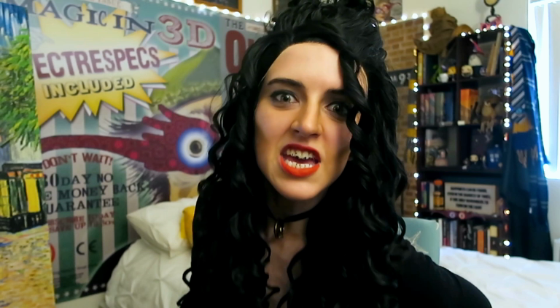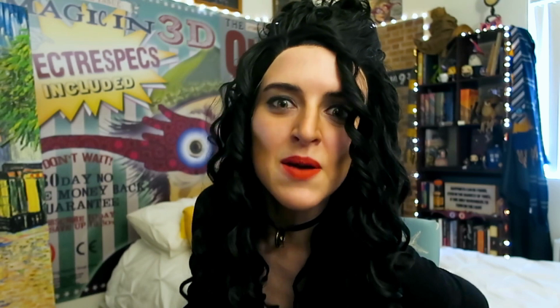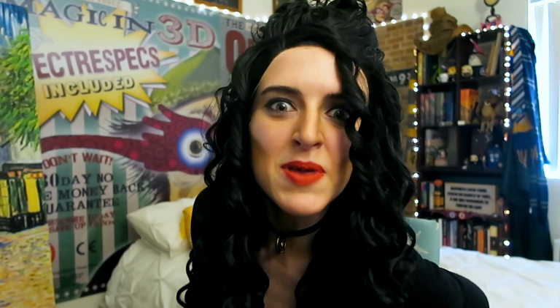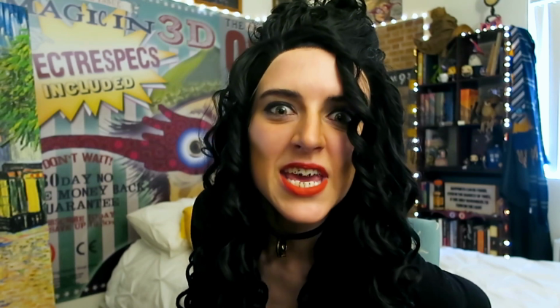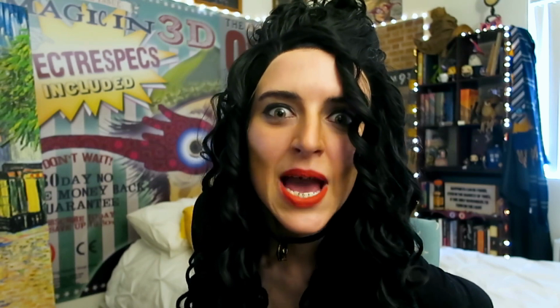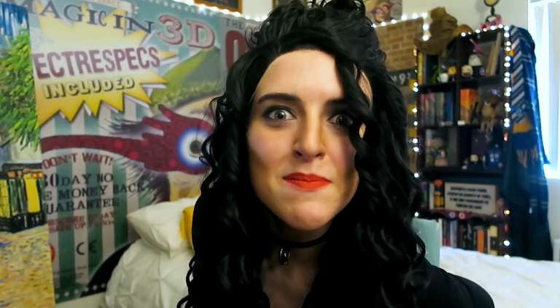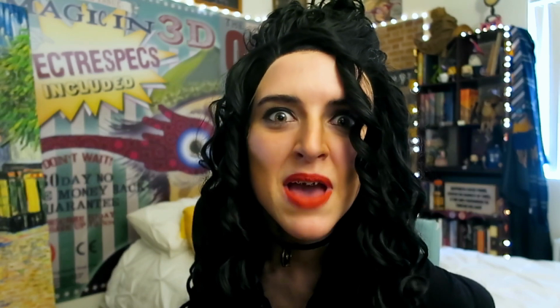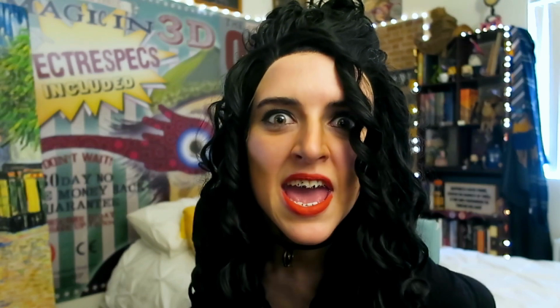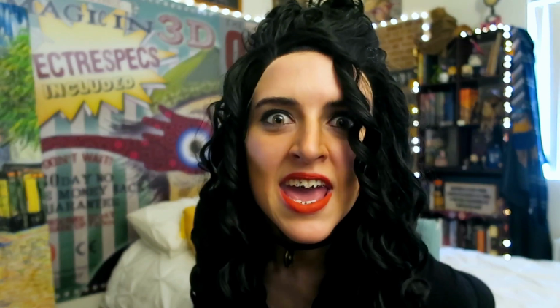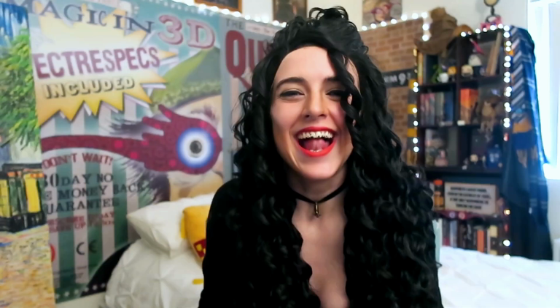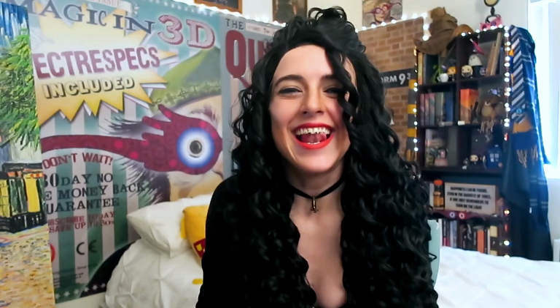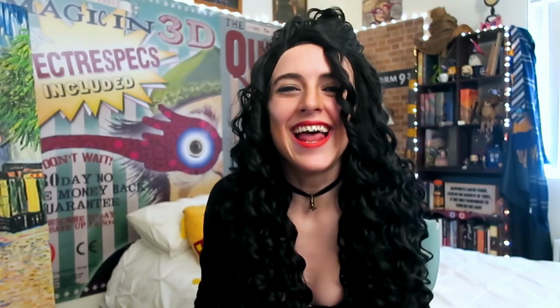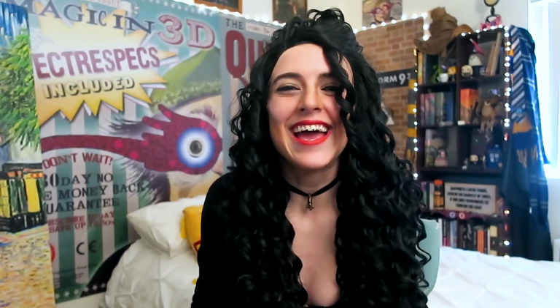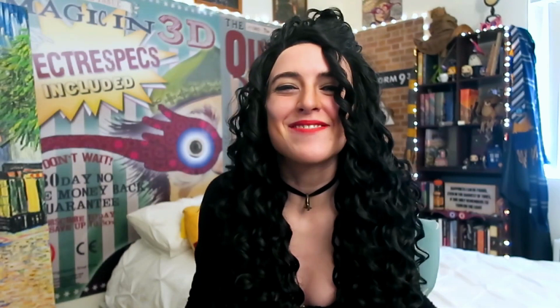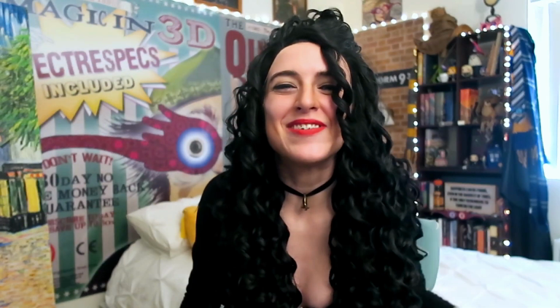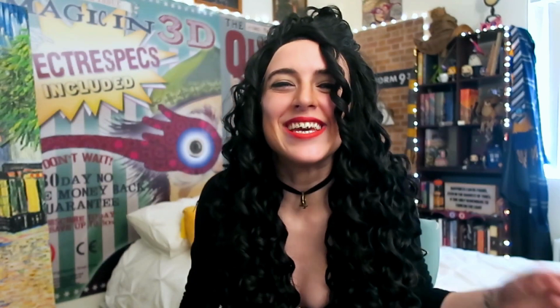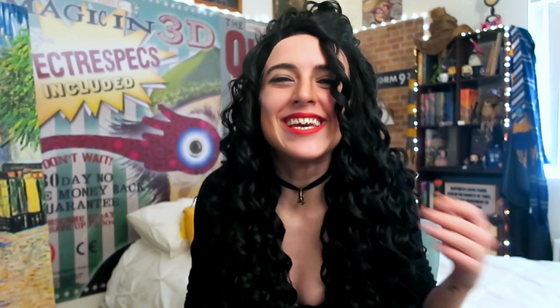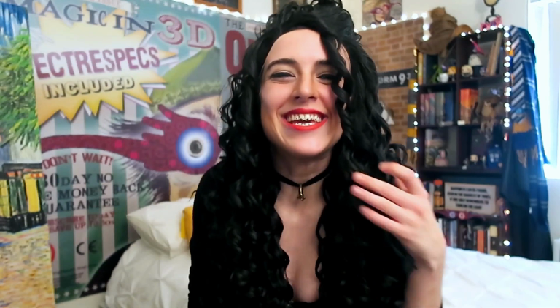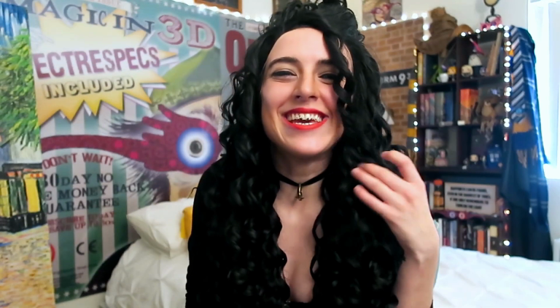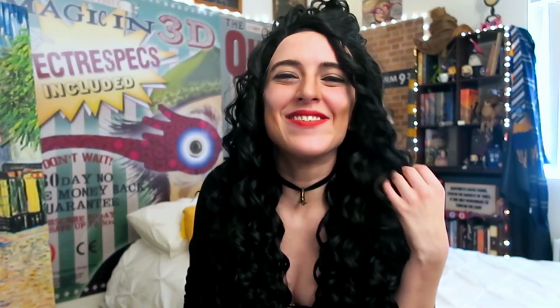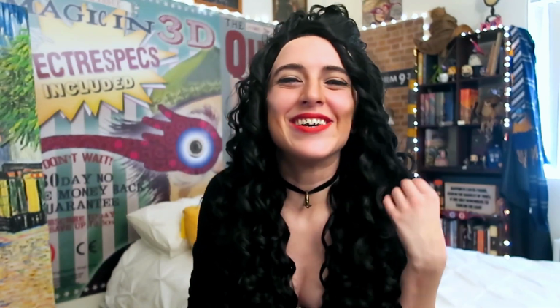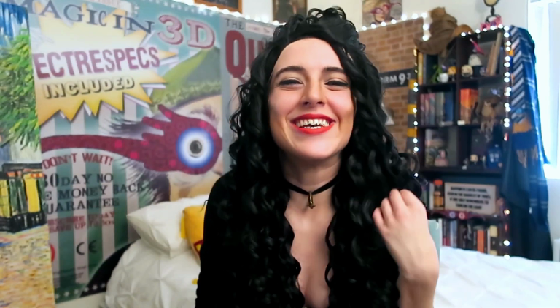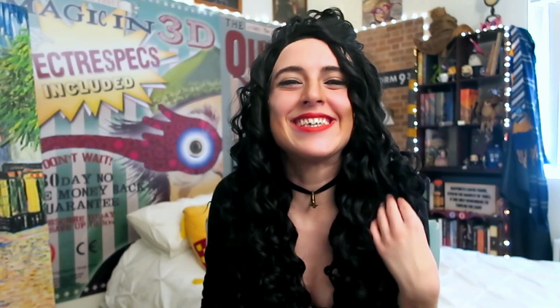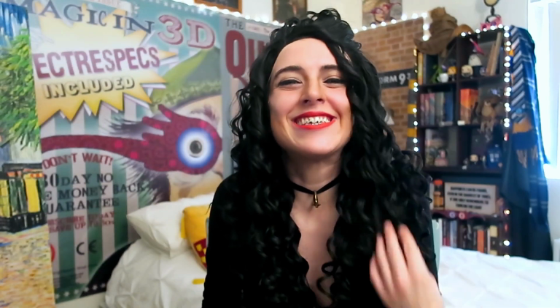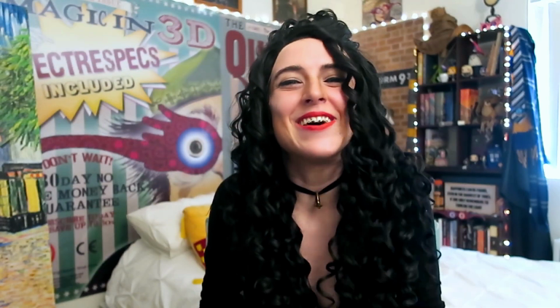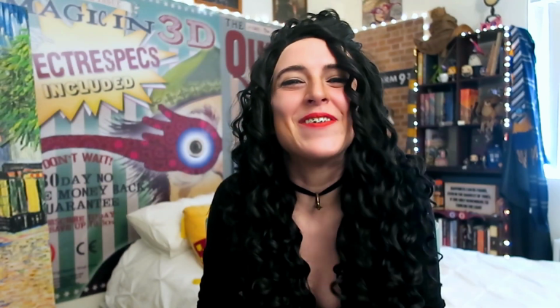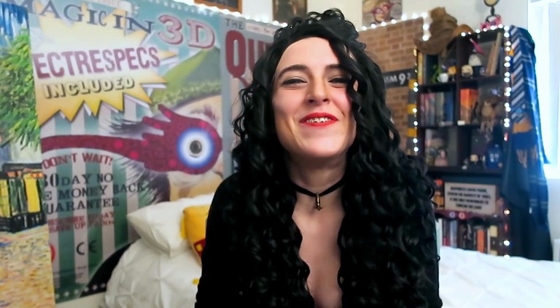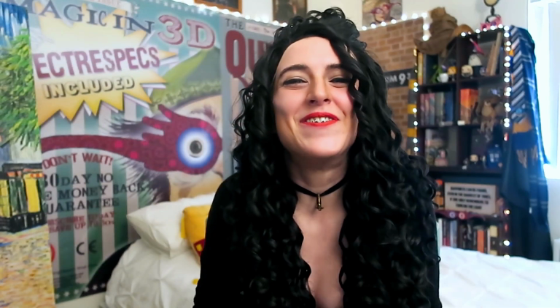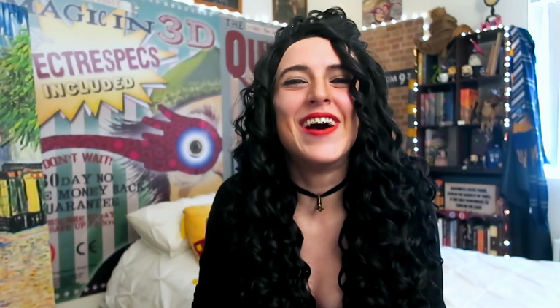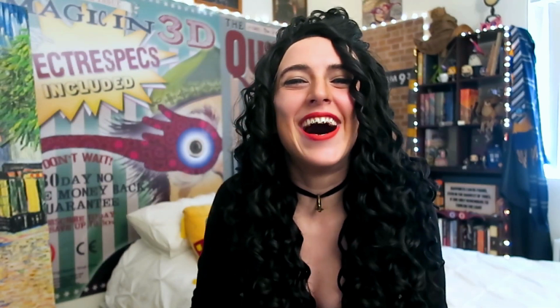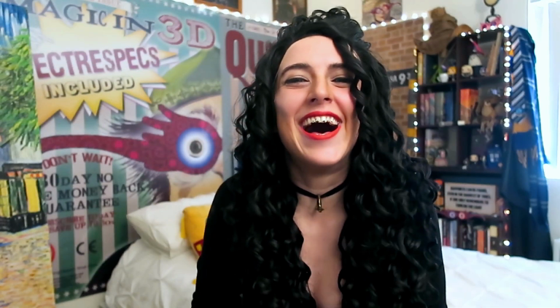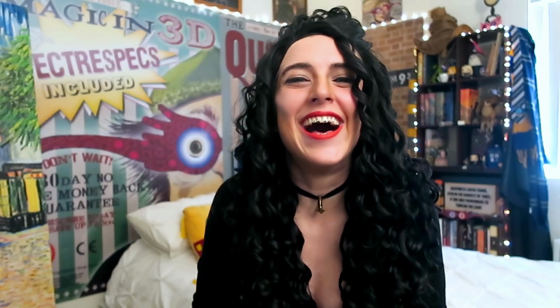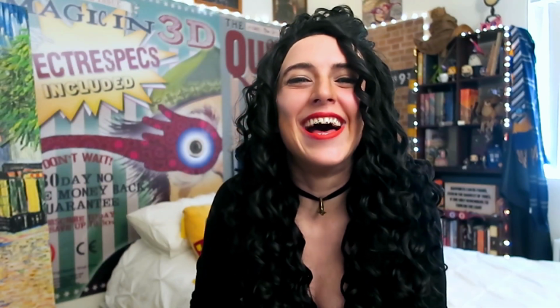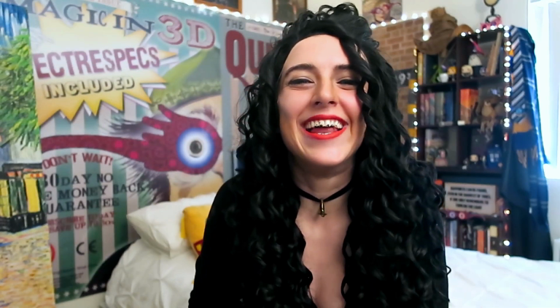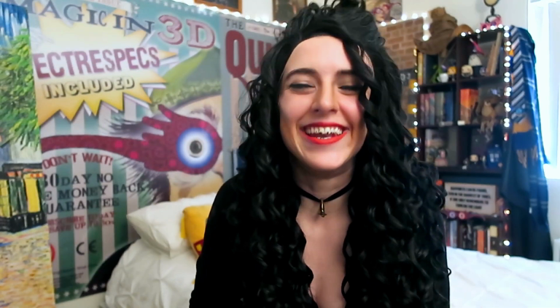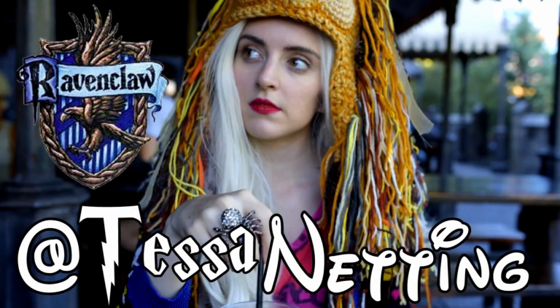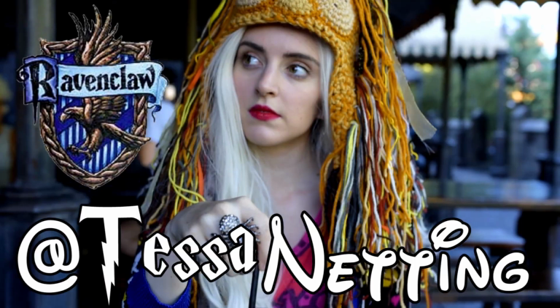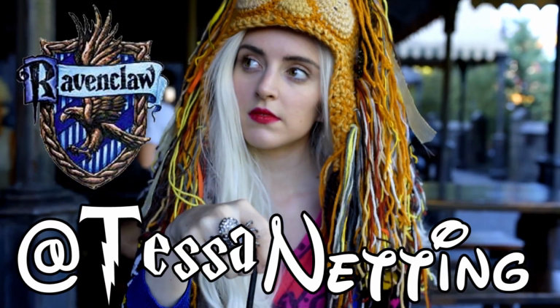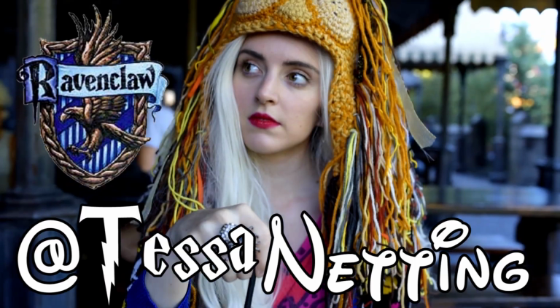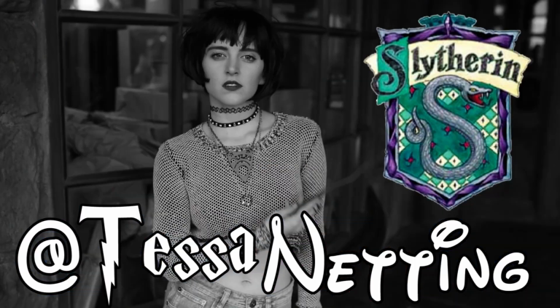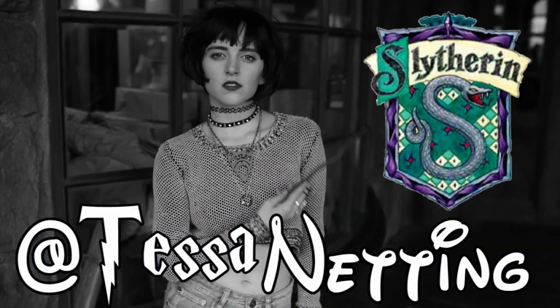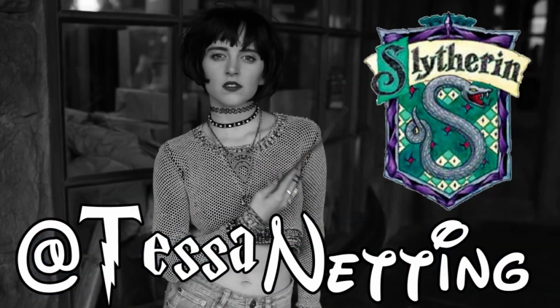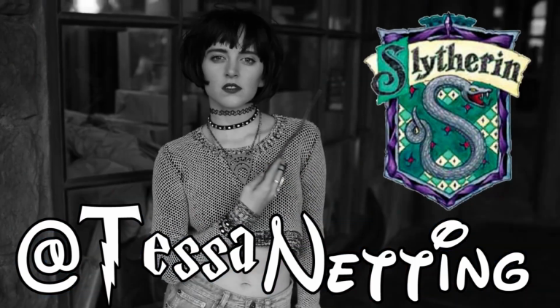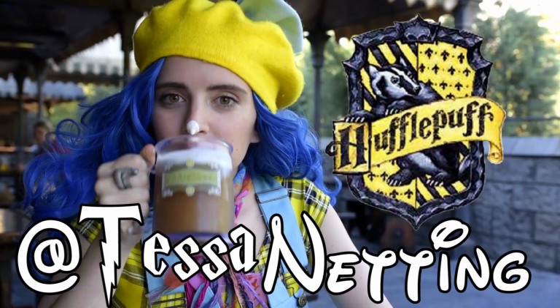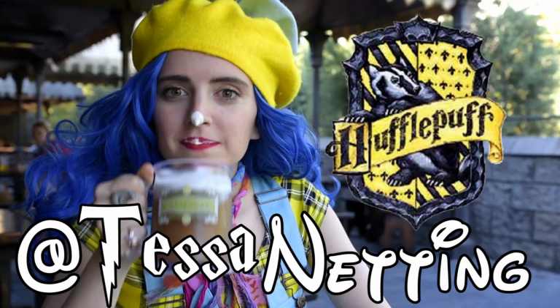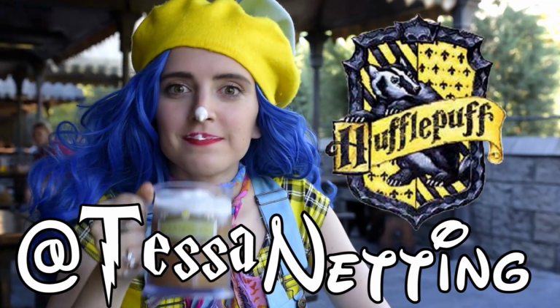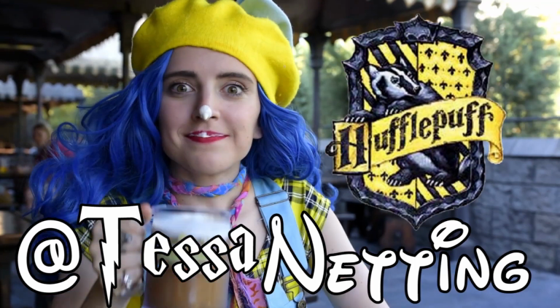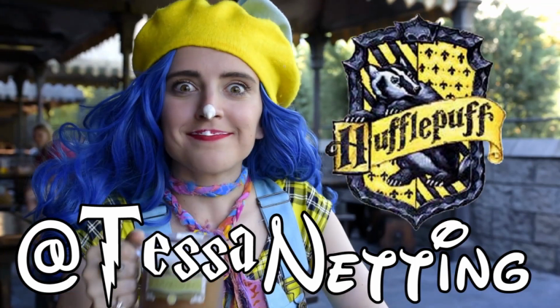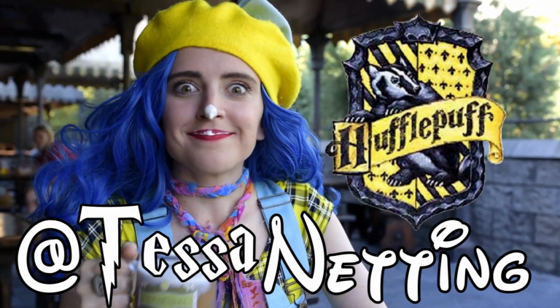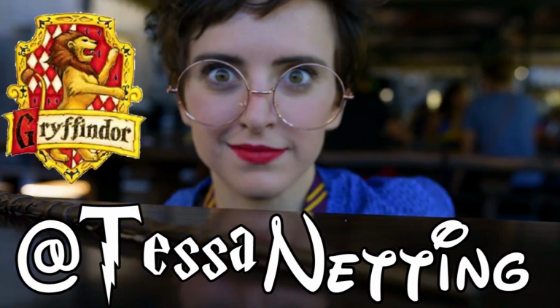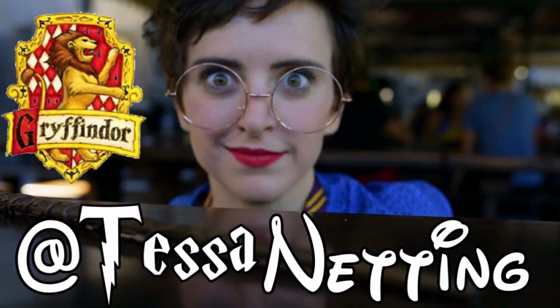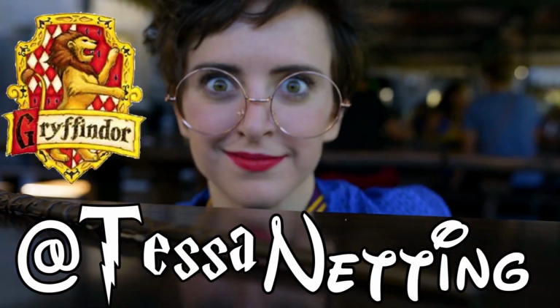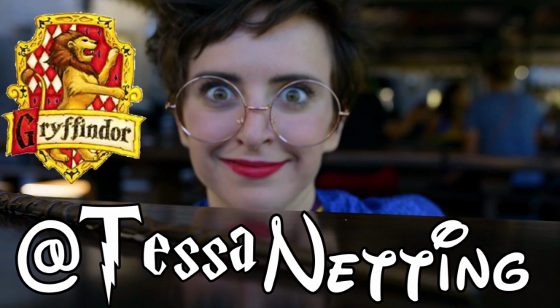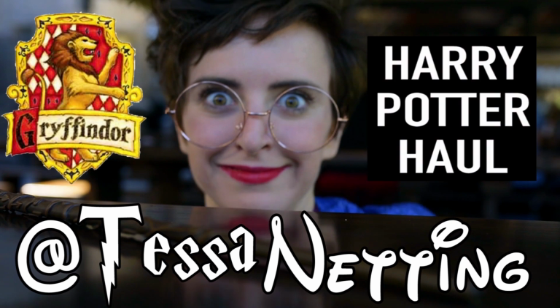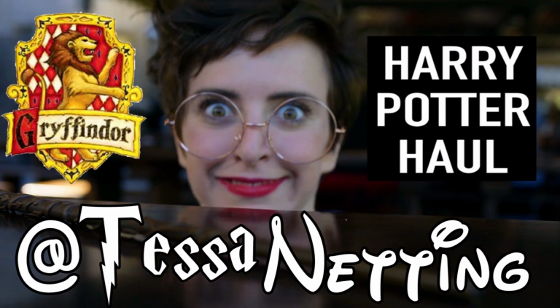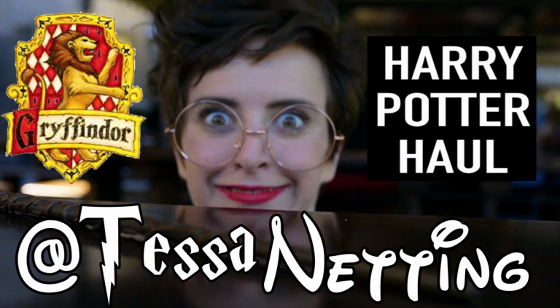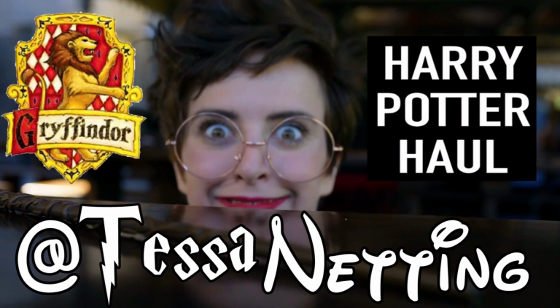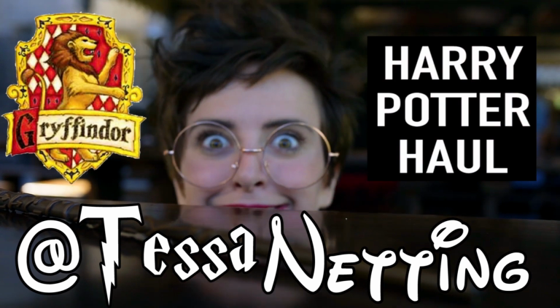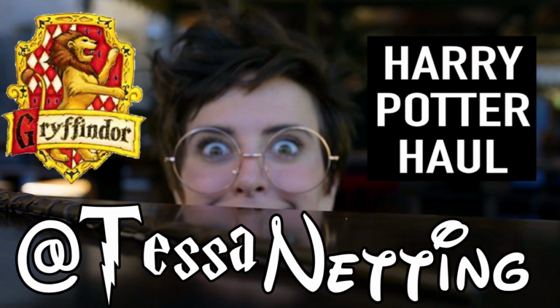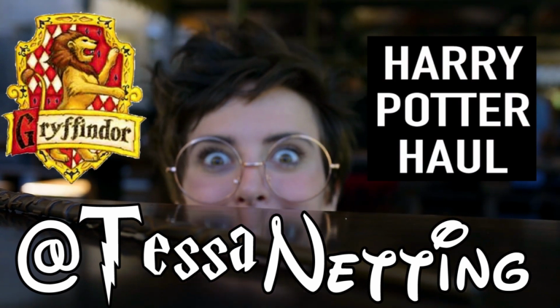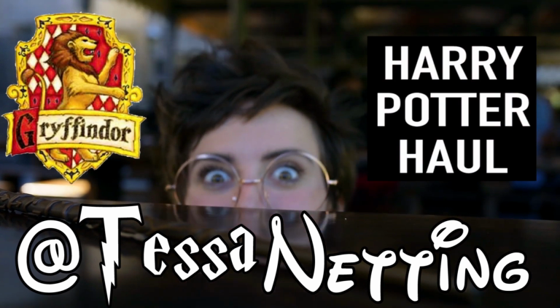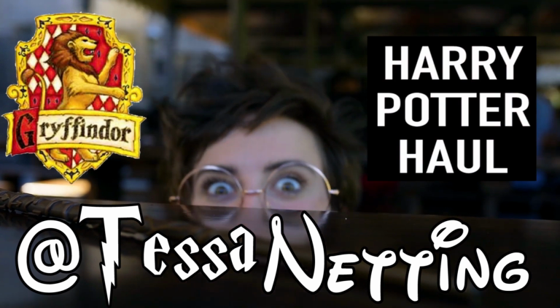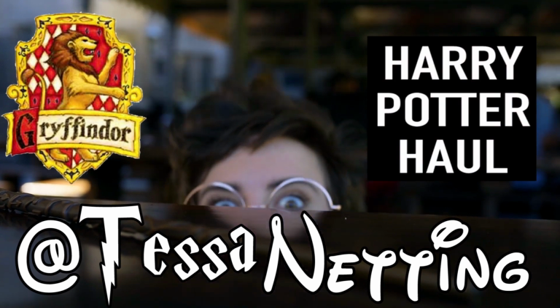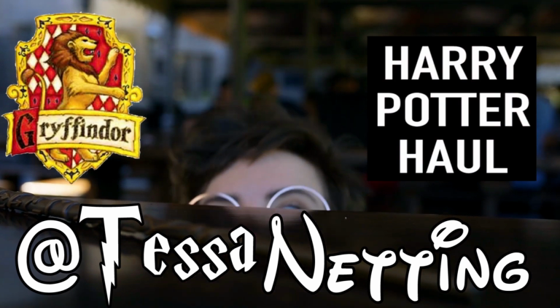Are you coming to get me? I like being evil, it's so fun! I'm Harry, Harry Potter.